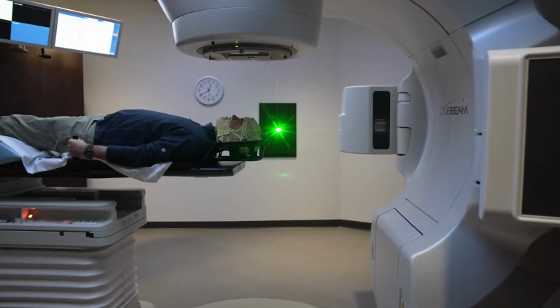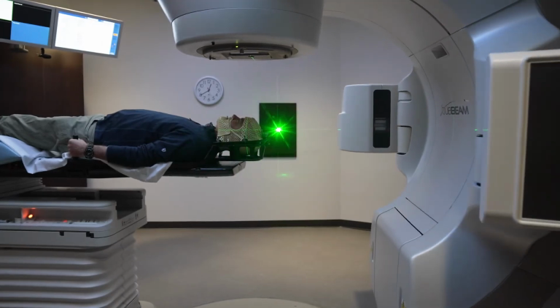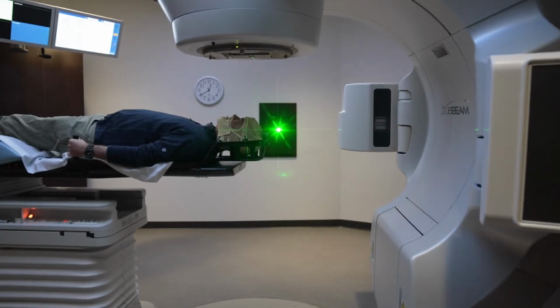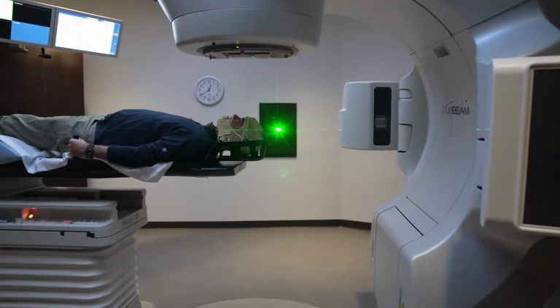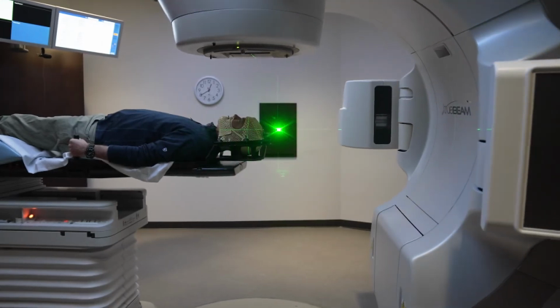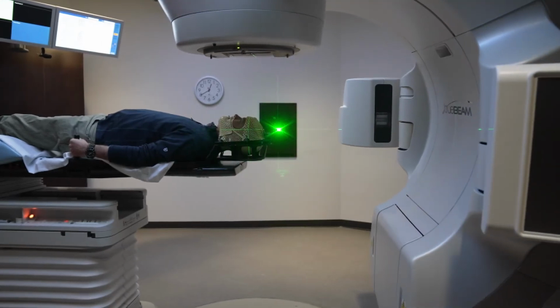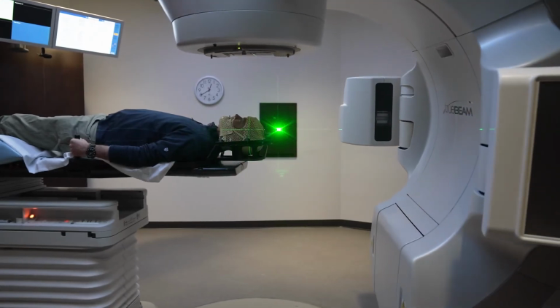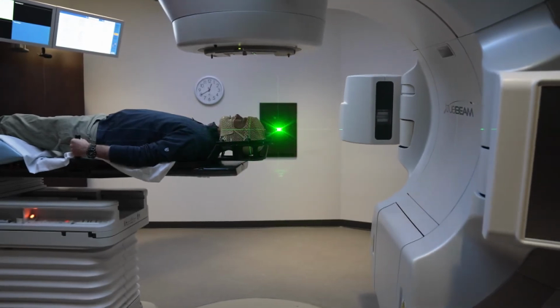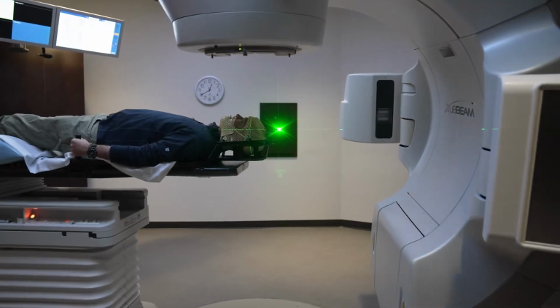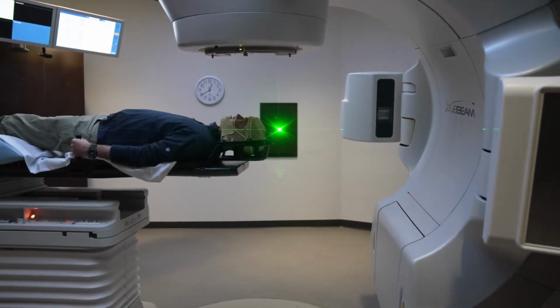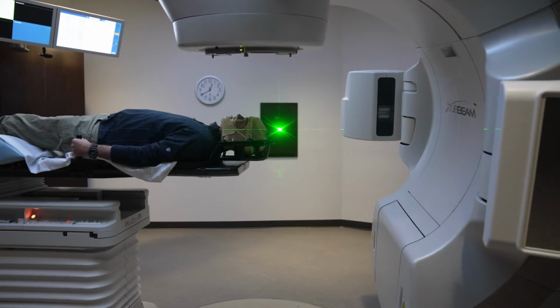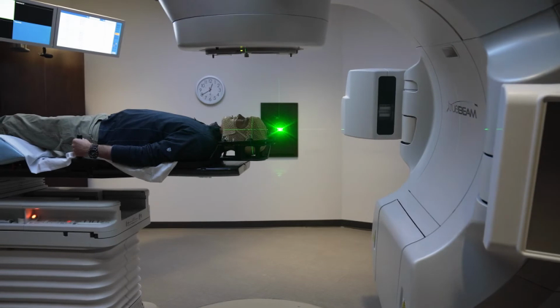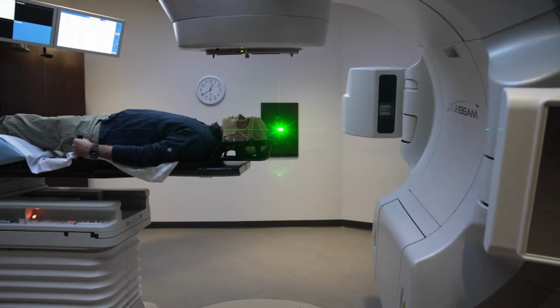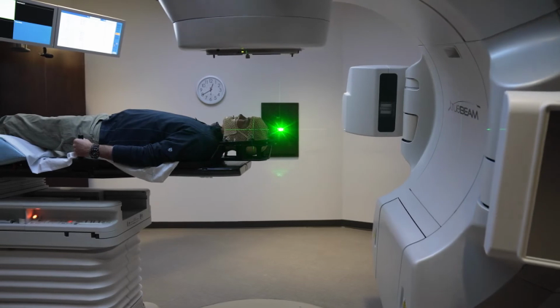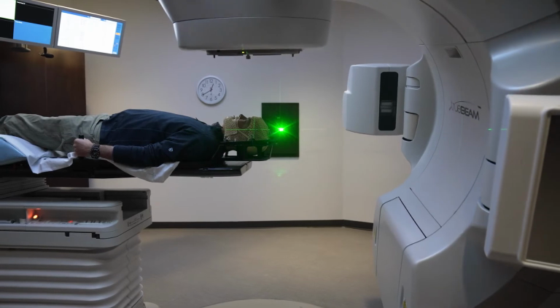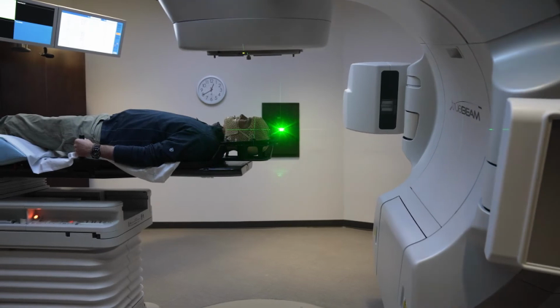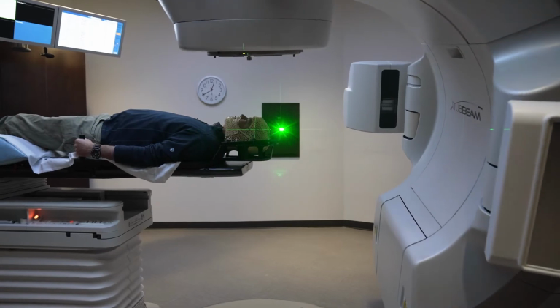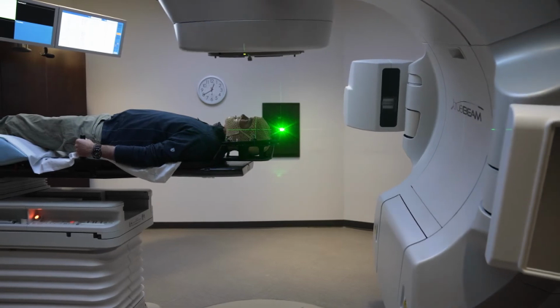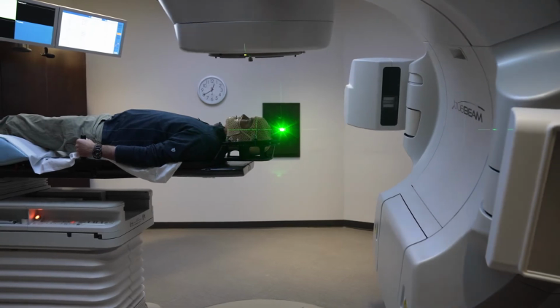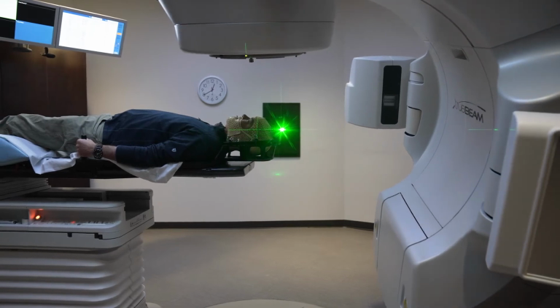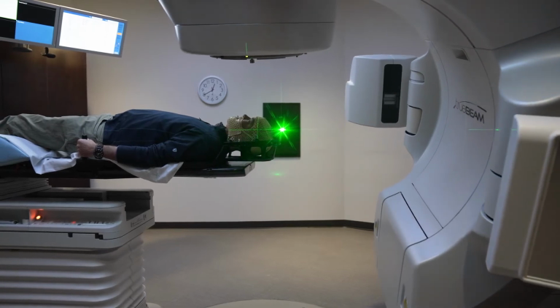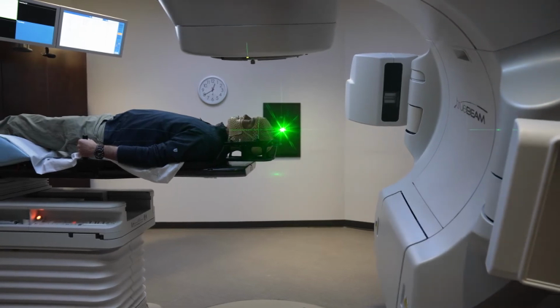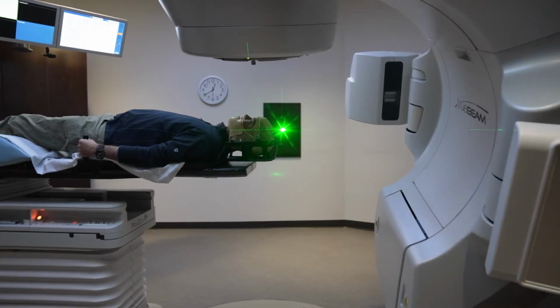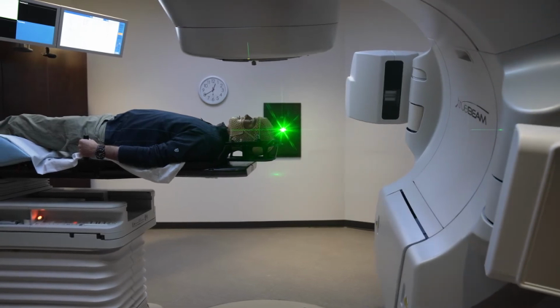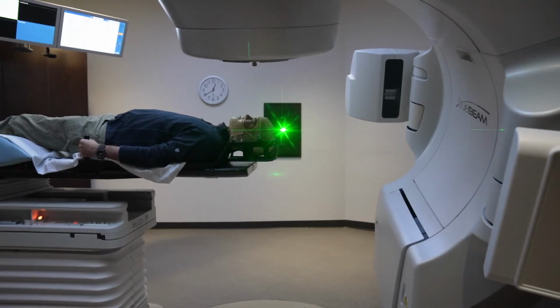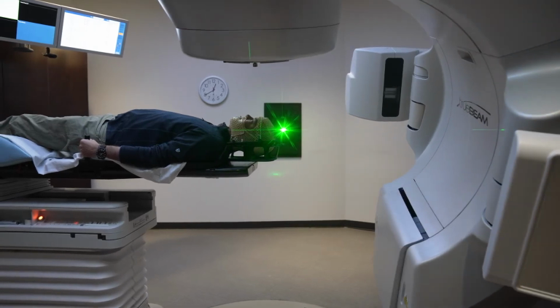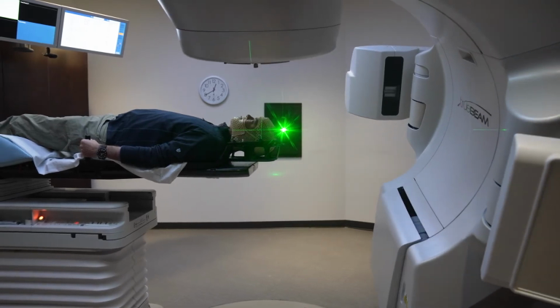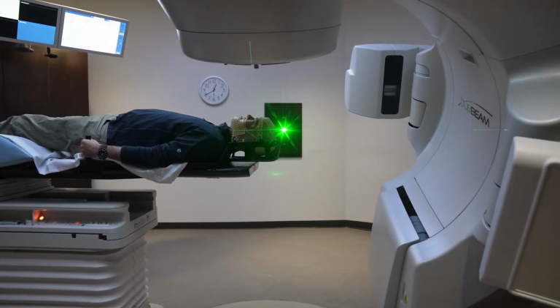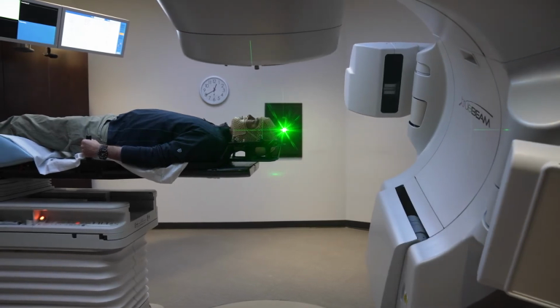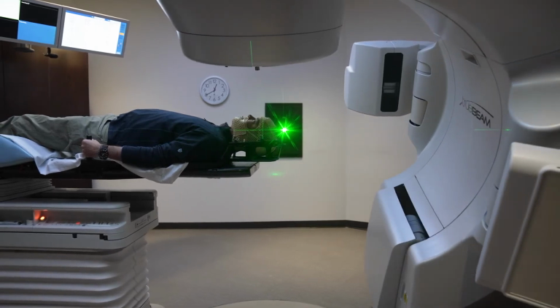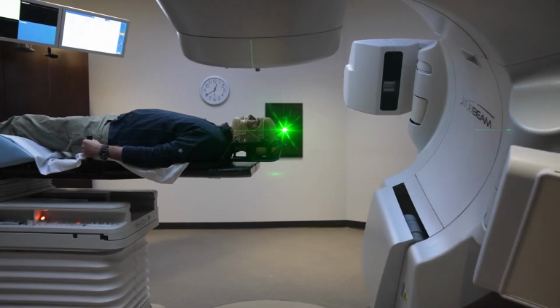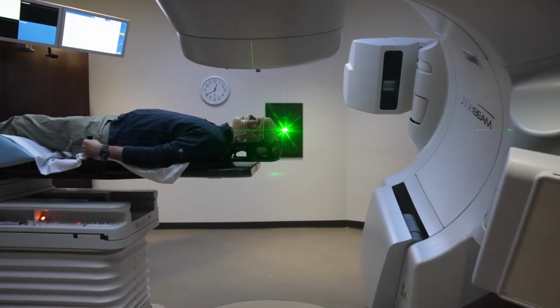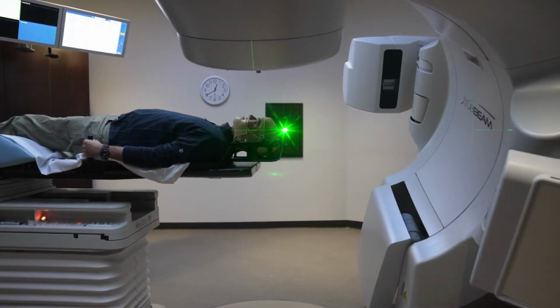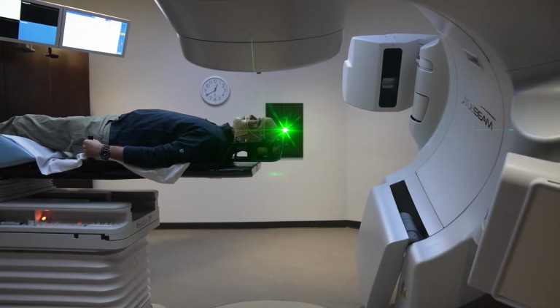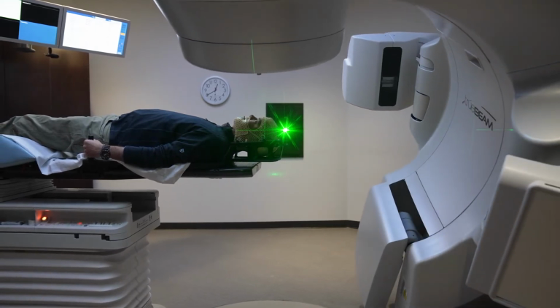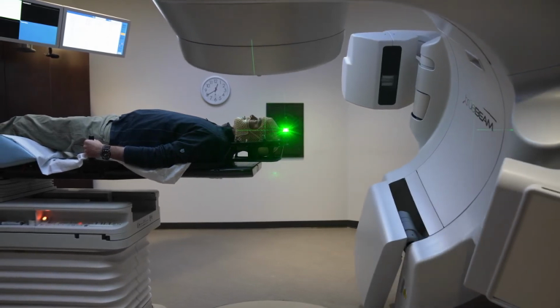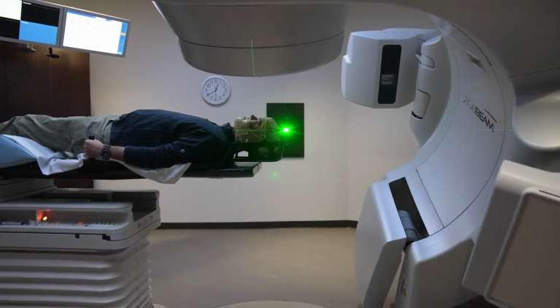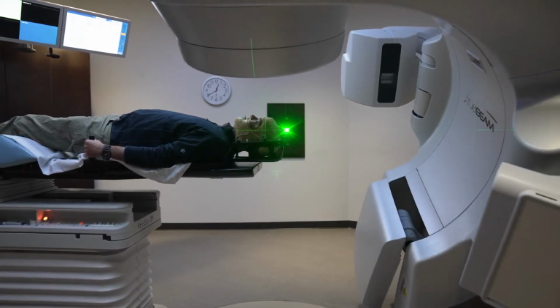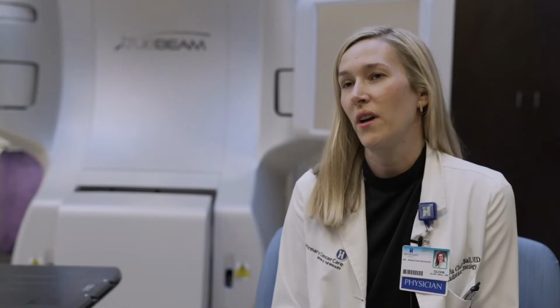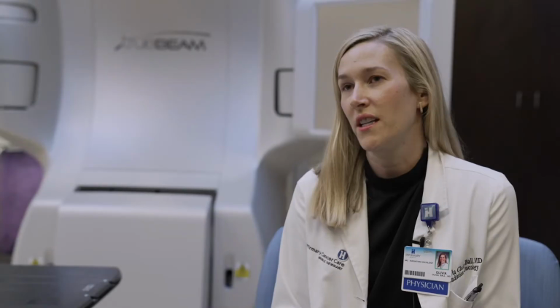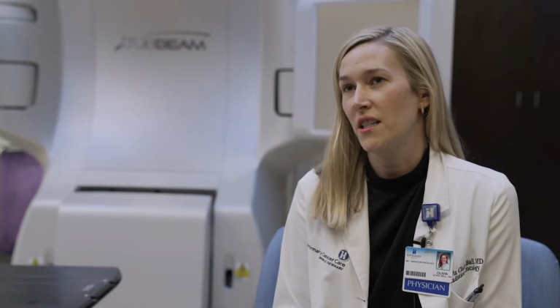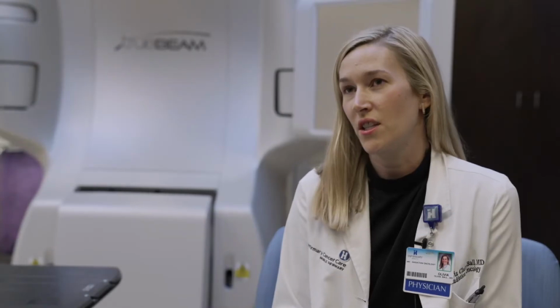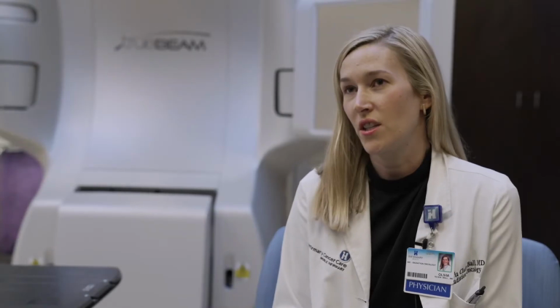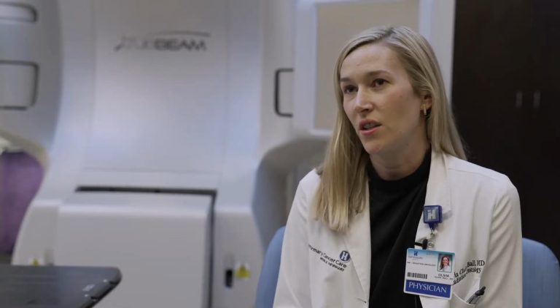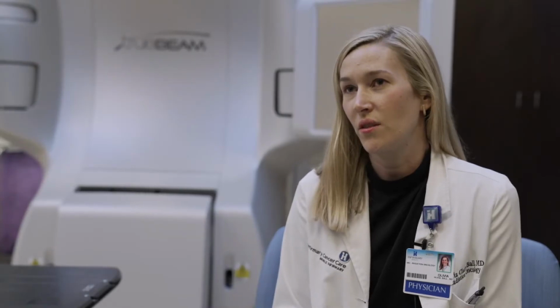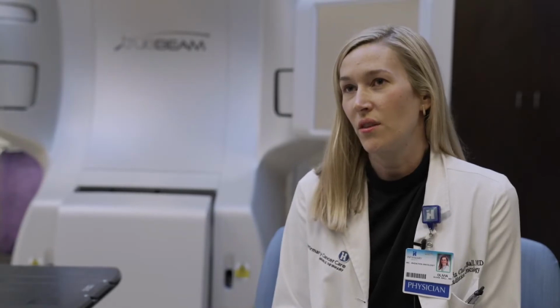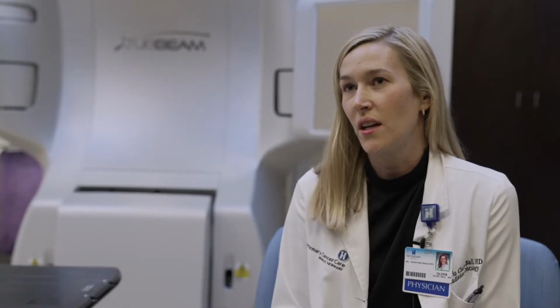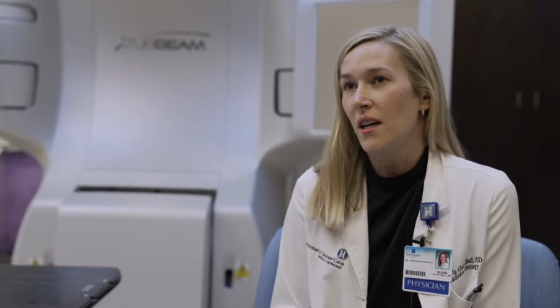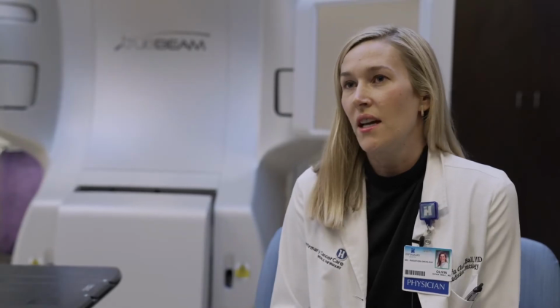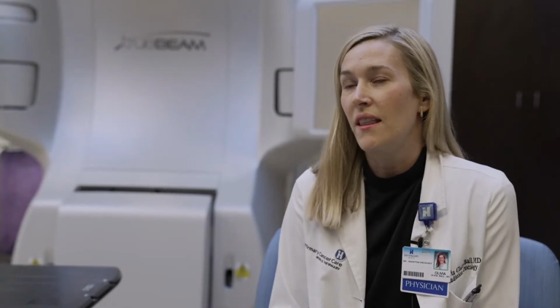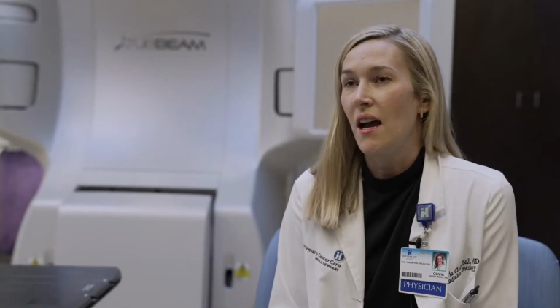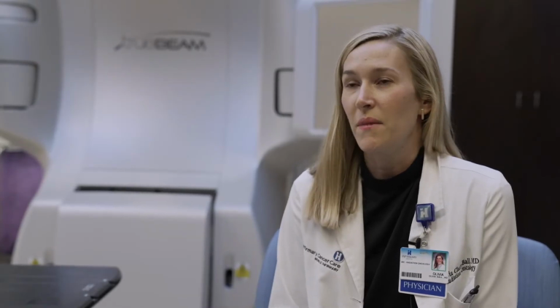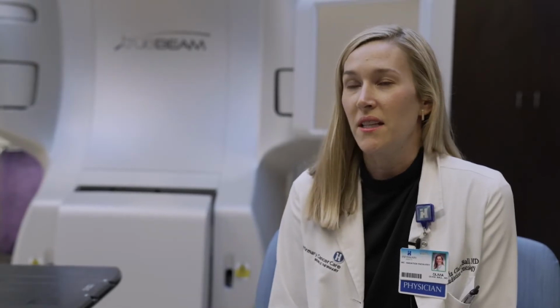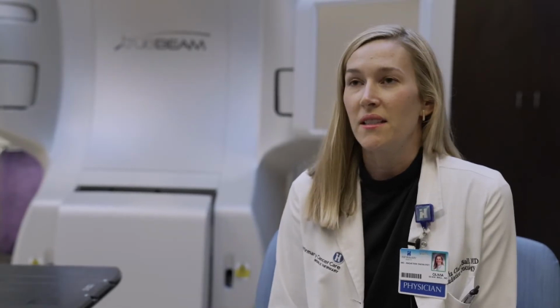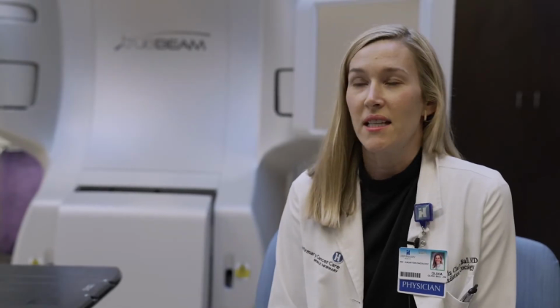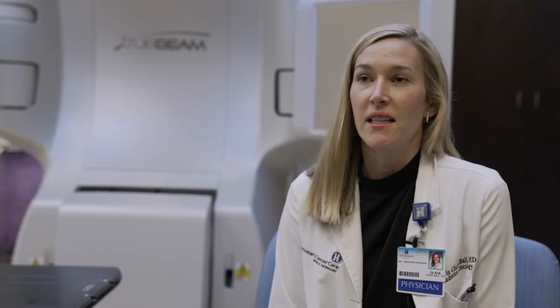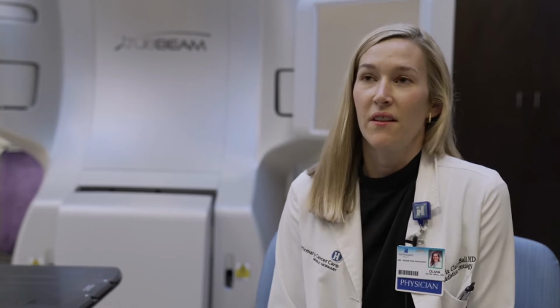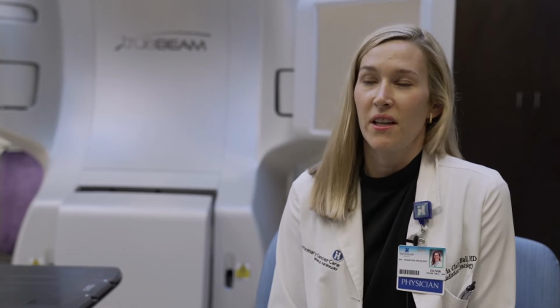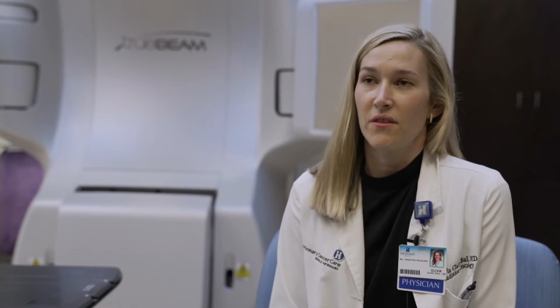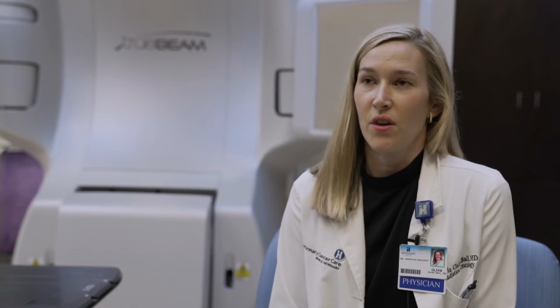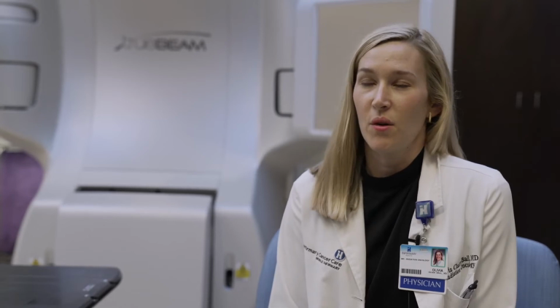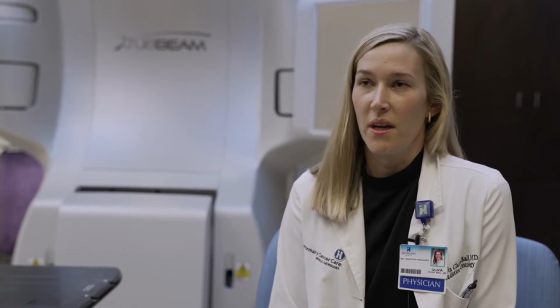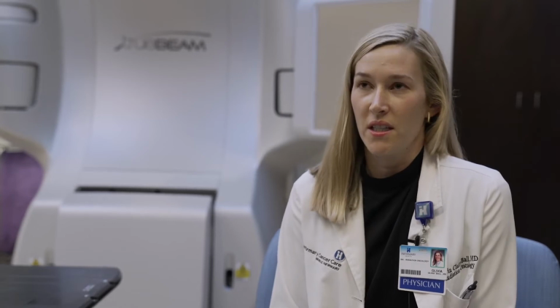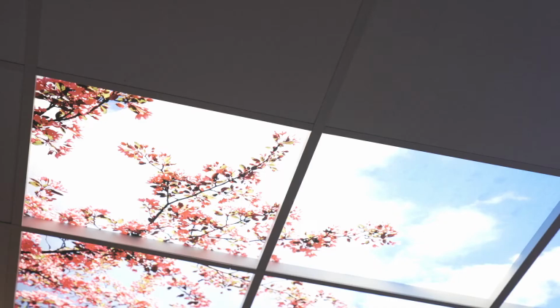HyperArc Radiosurgery is also more precise, which means less dose to normal brain tissue and that means less side effects for our patients.